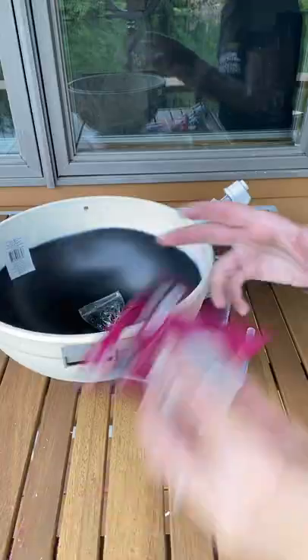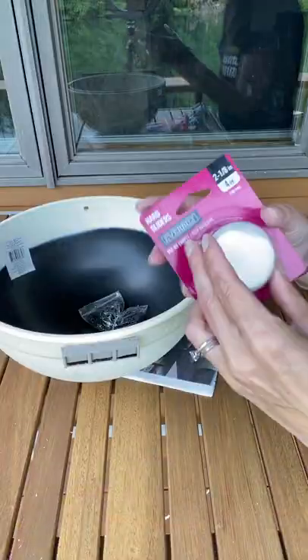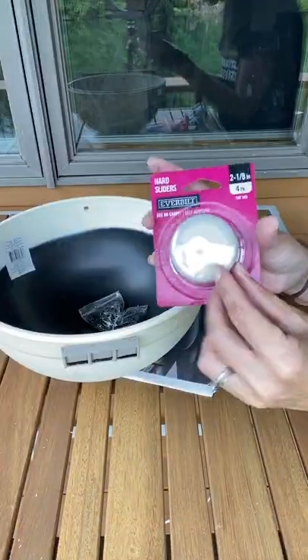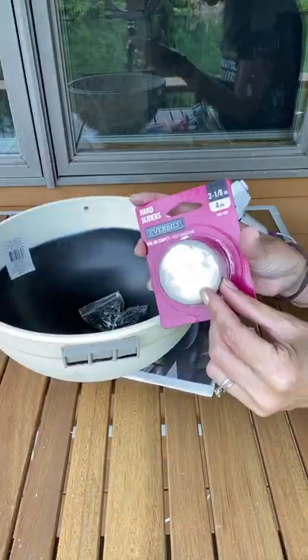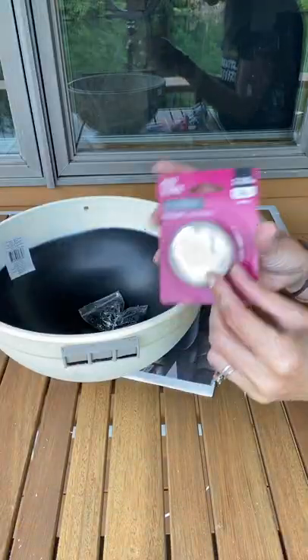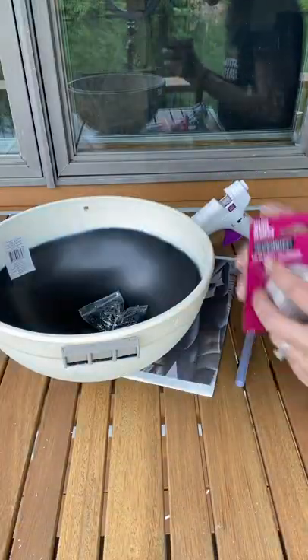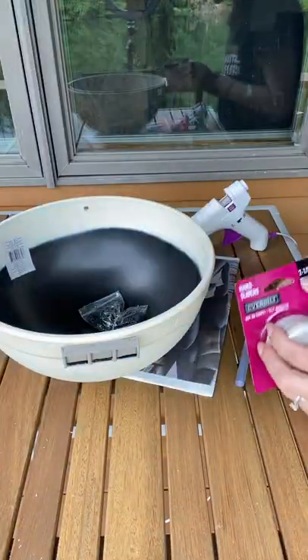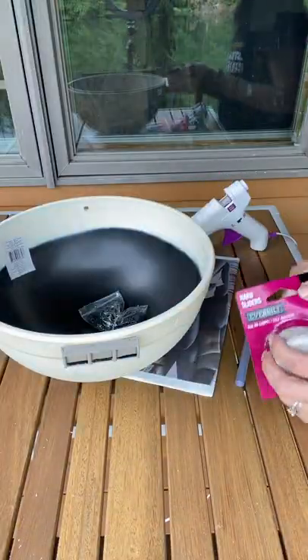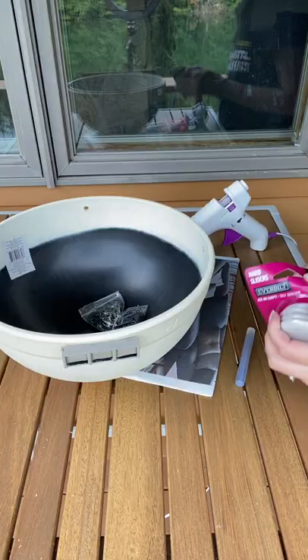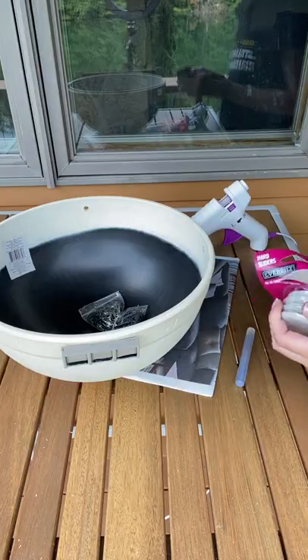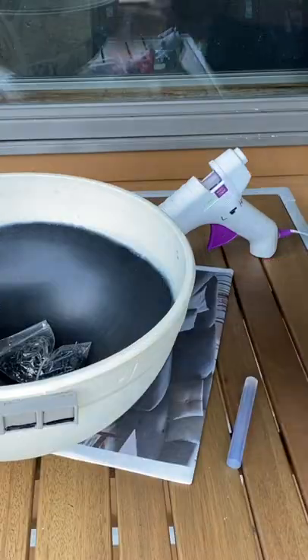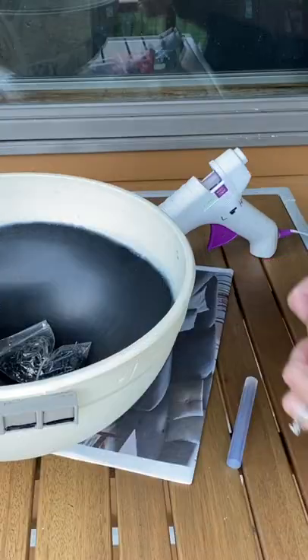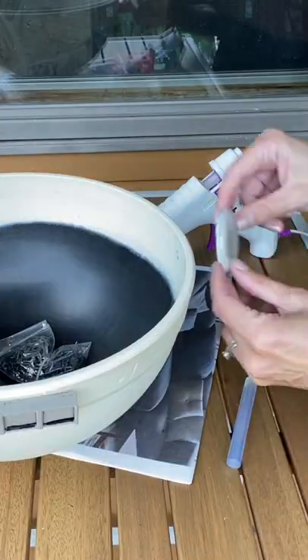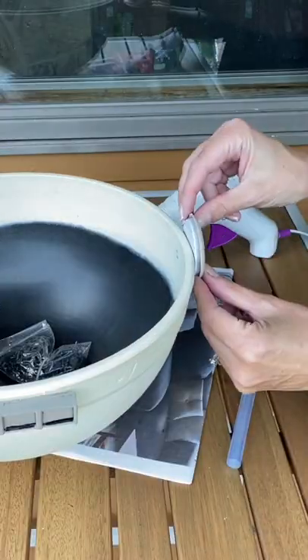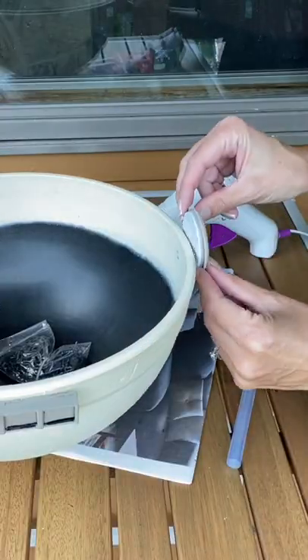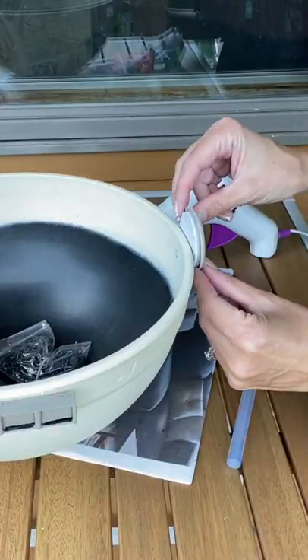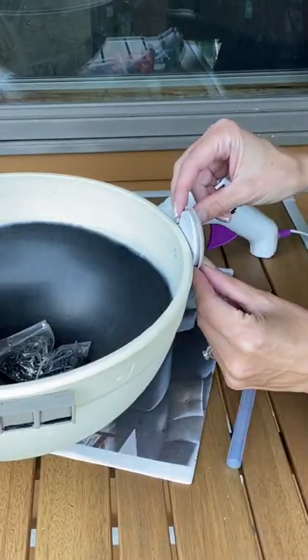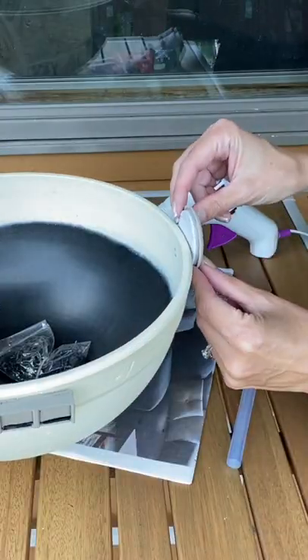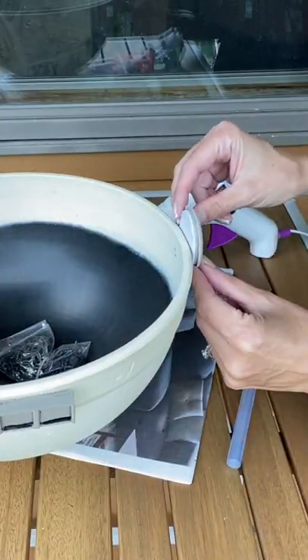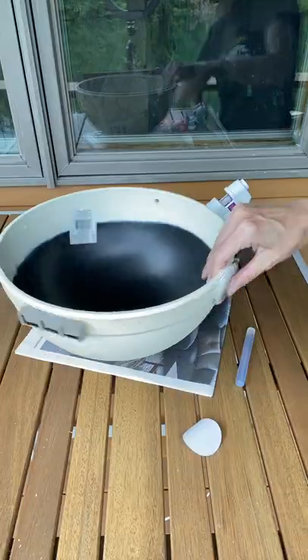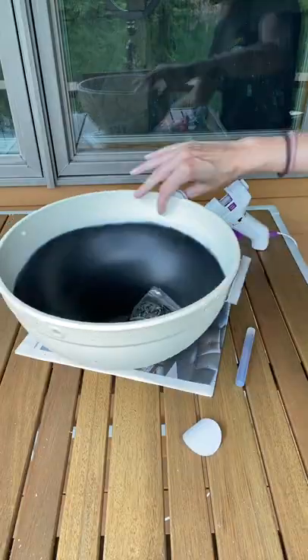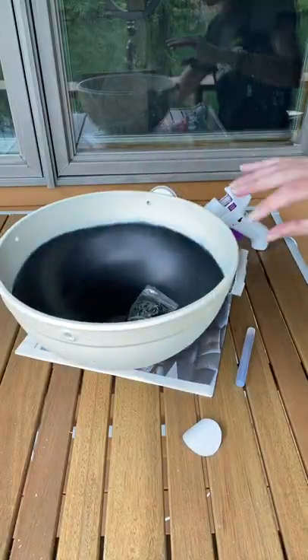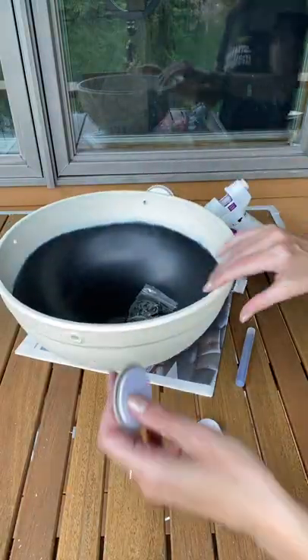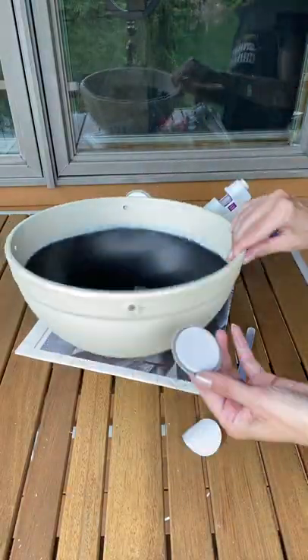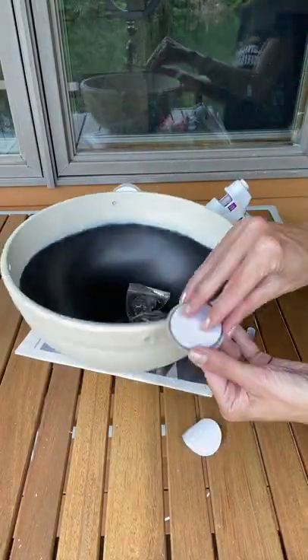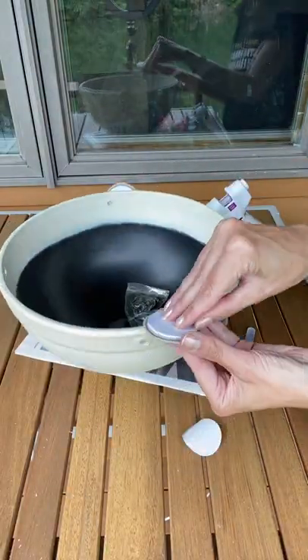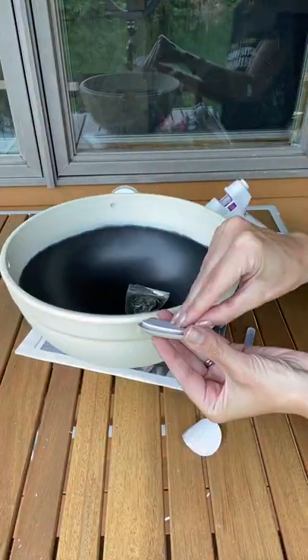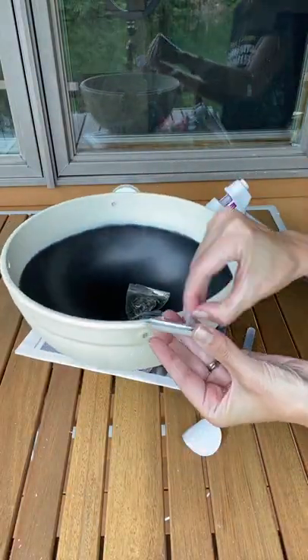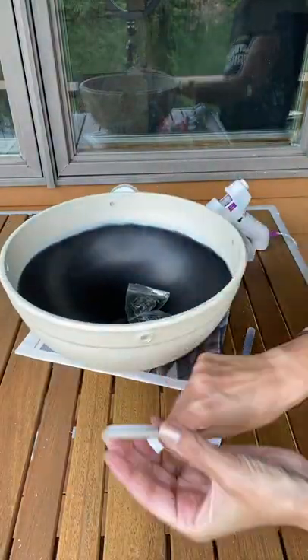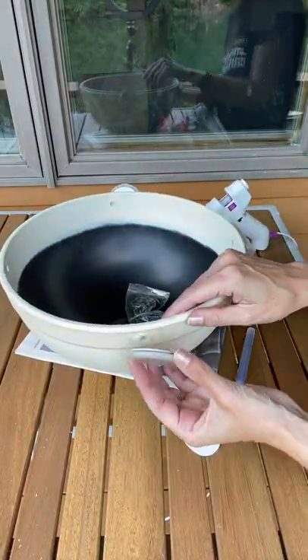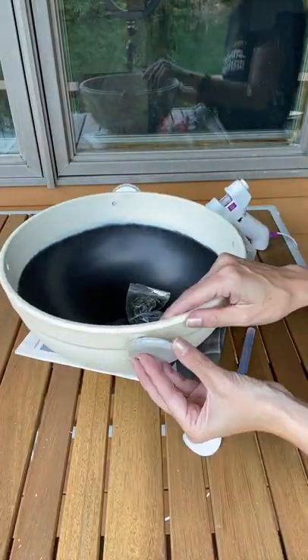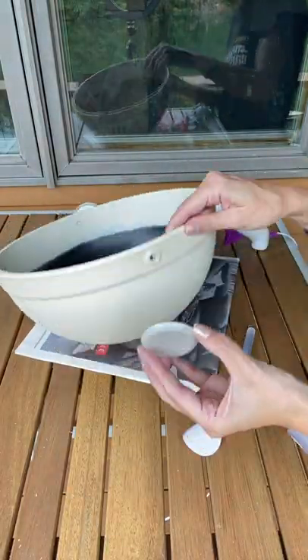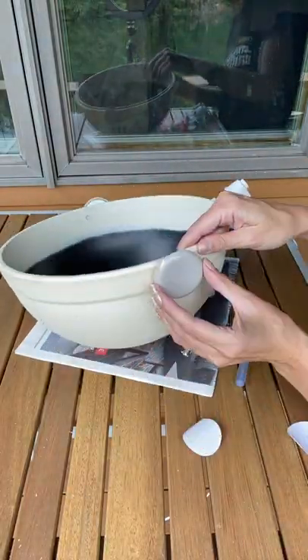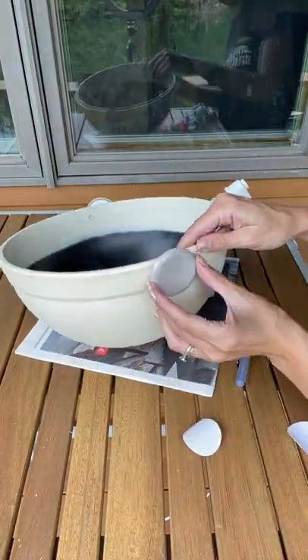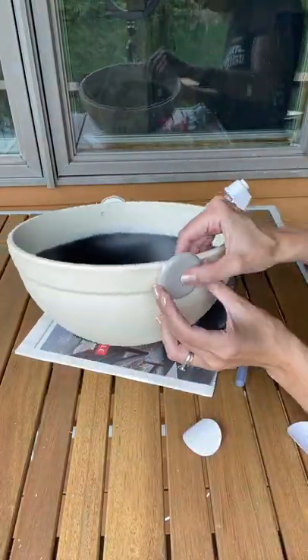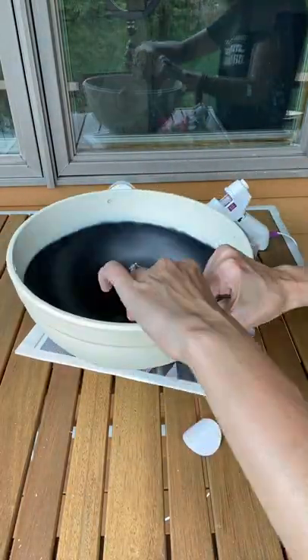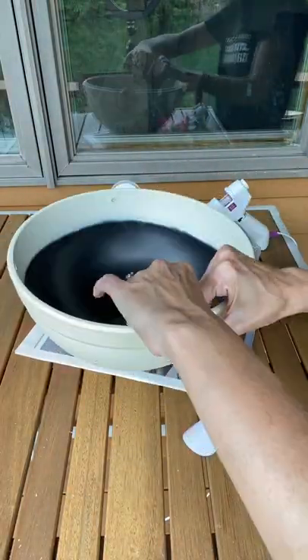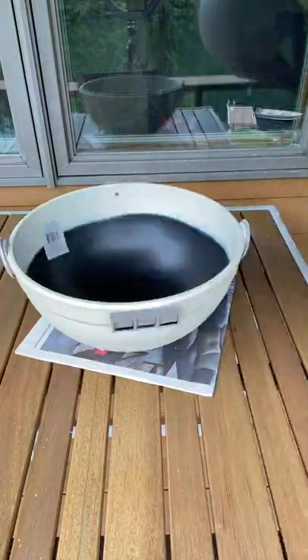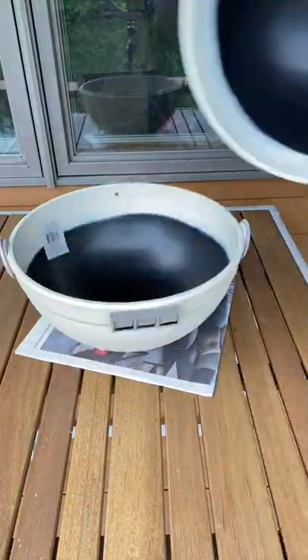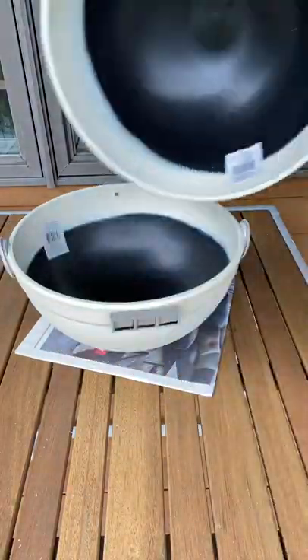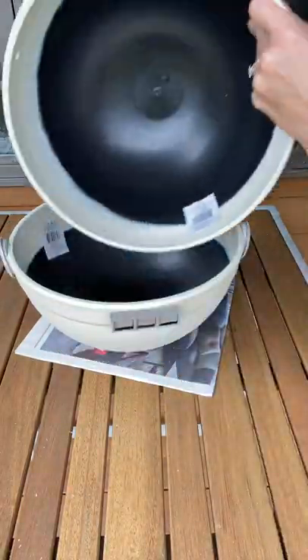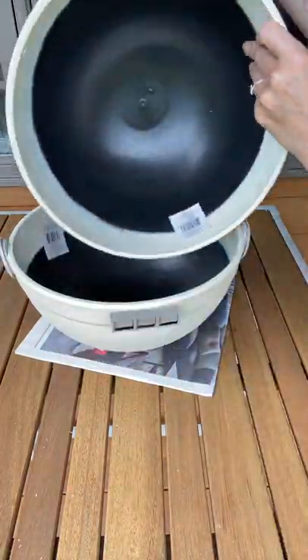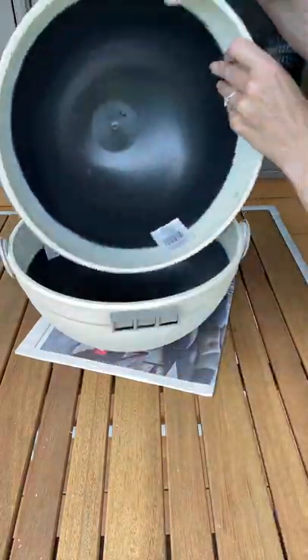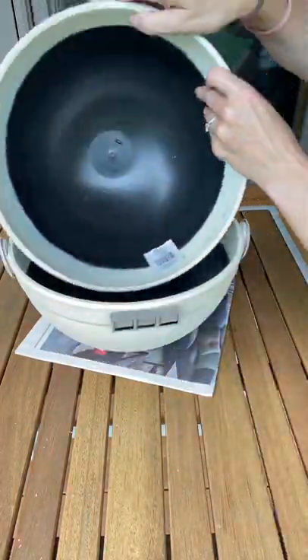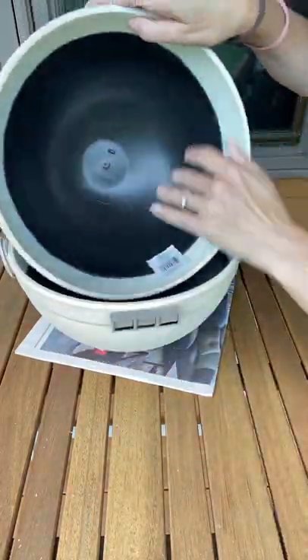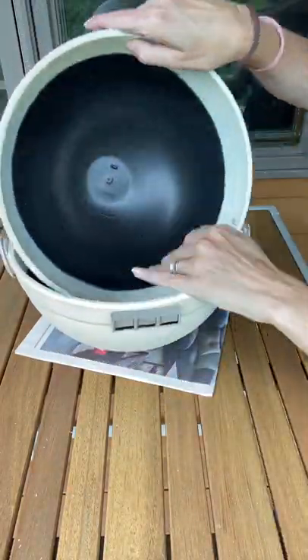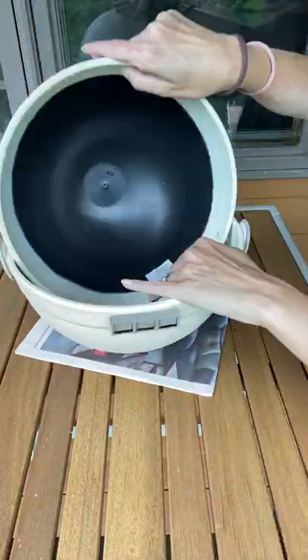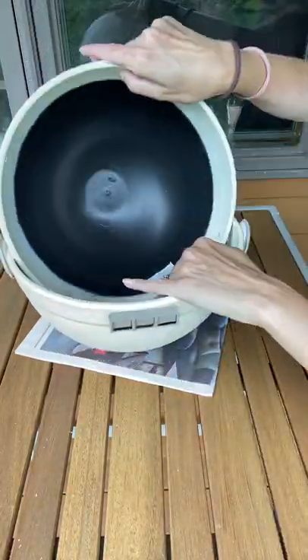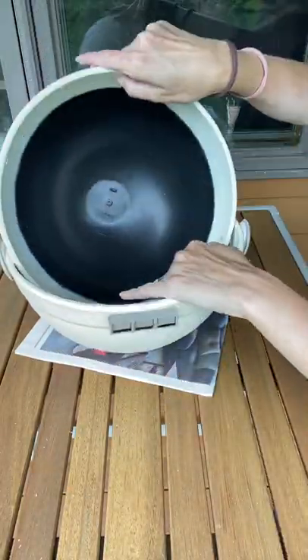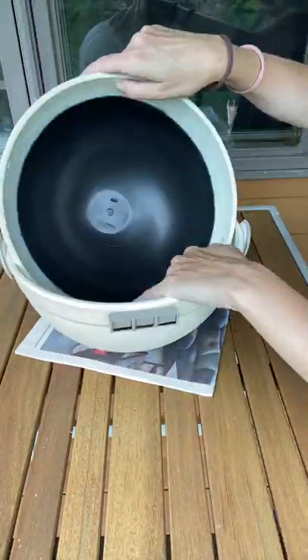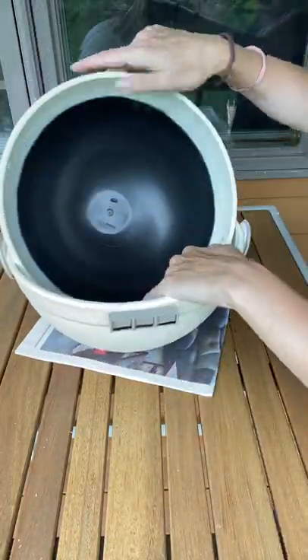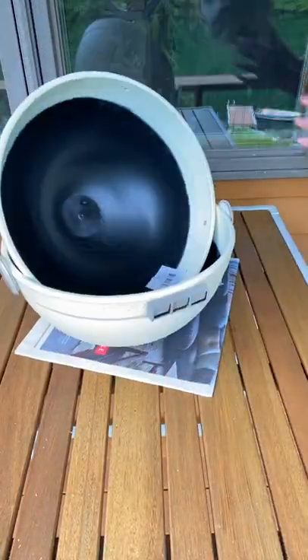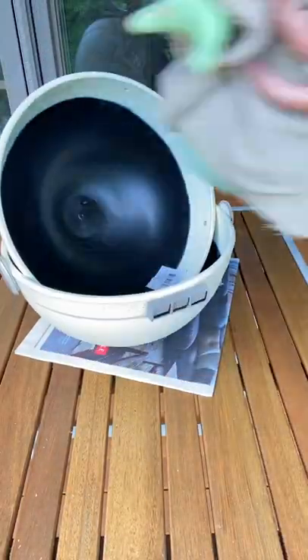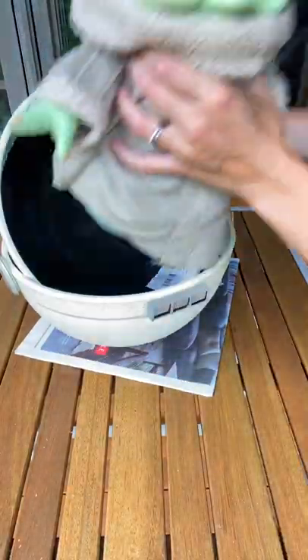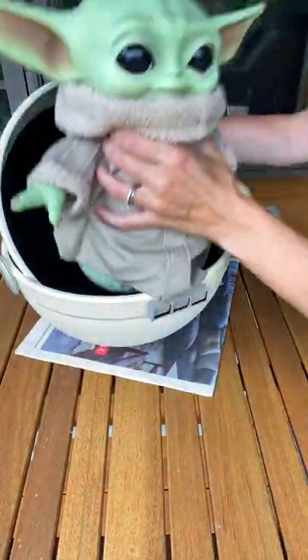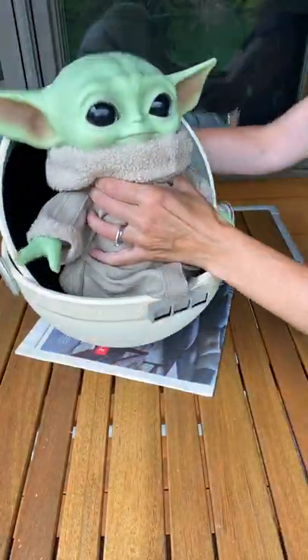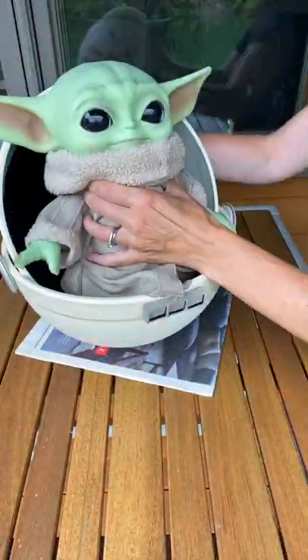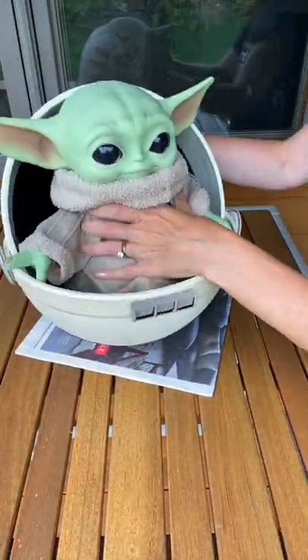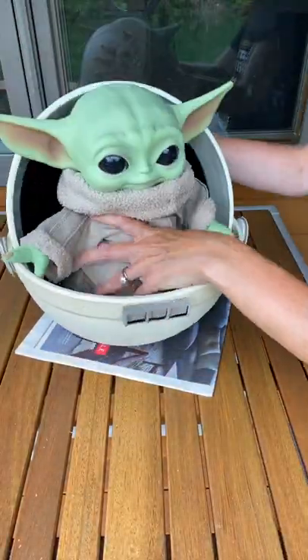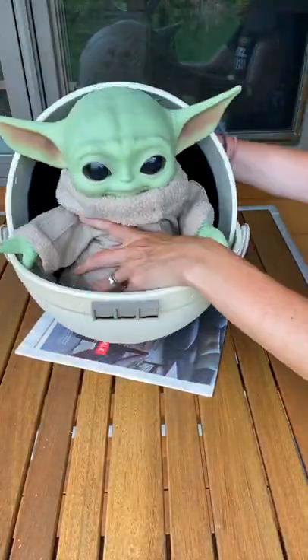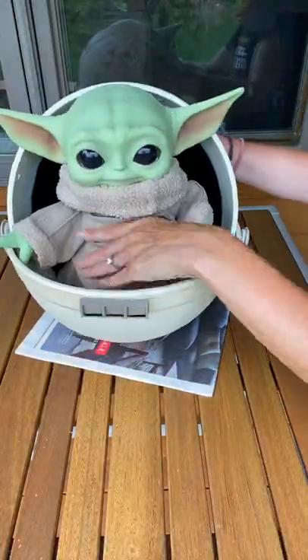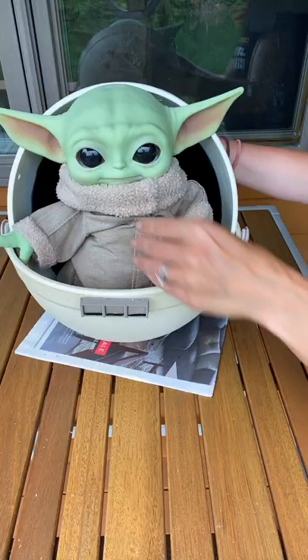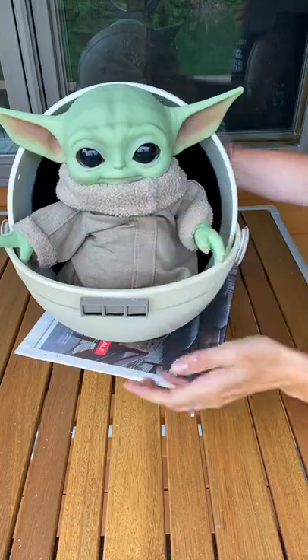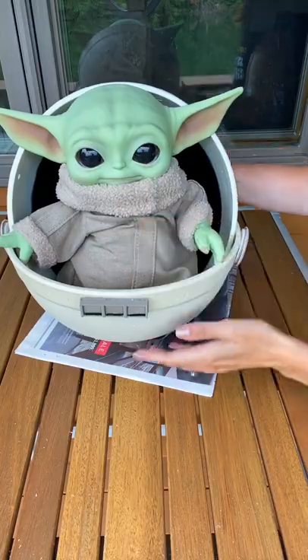I took two of the chair sliders and stuck them to the same edge on the sides, then placed the other flower pot inside, and that's it!